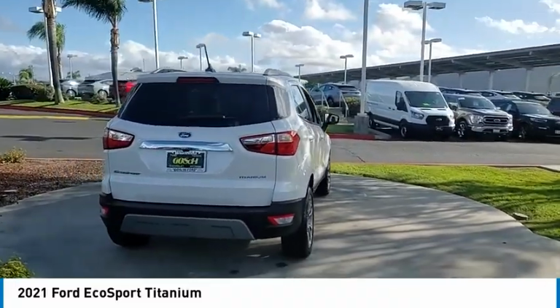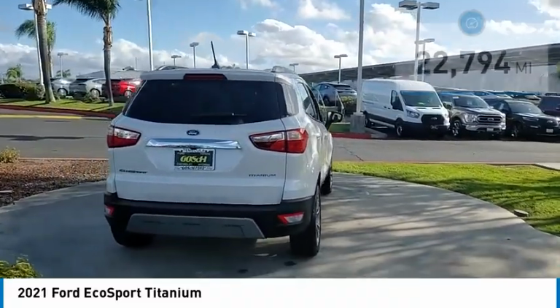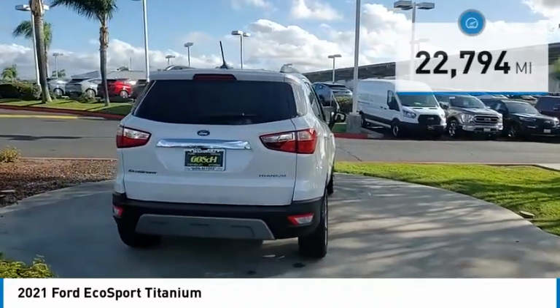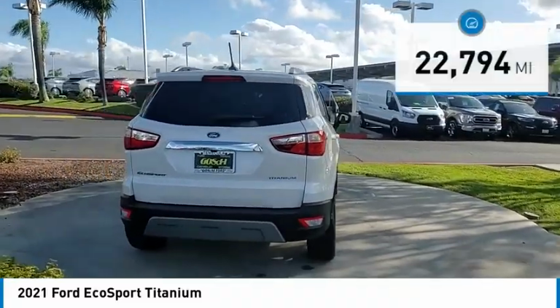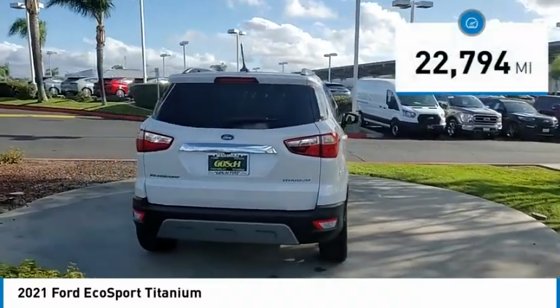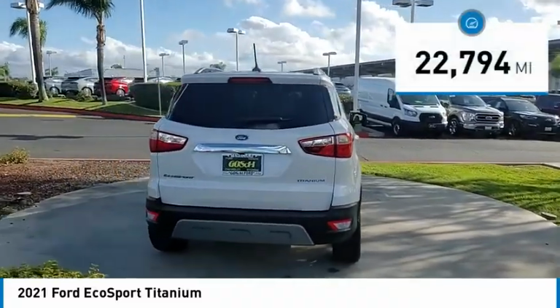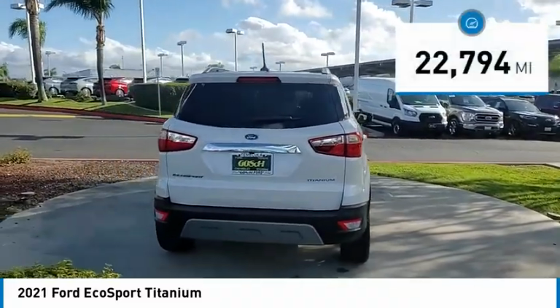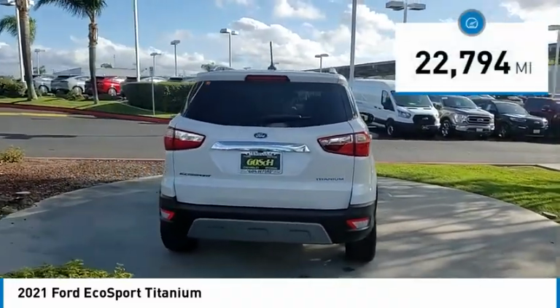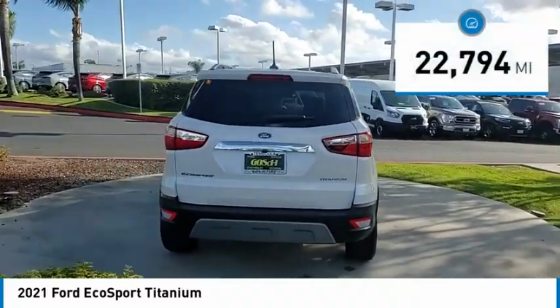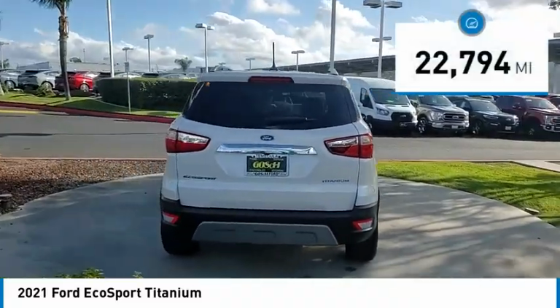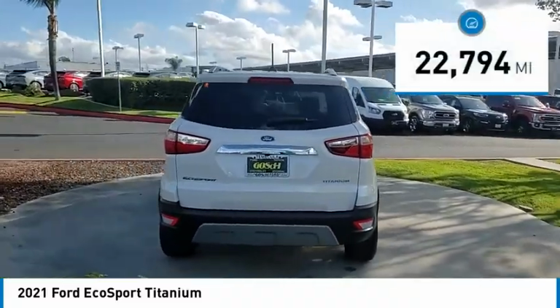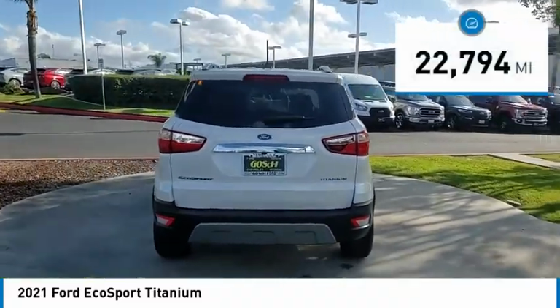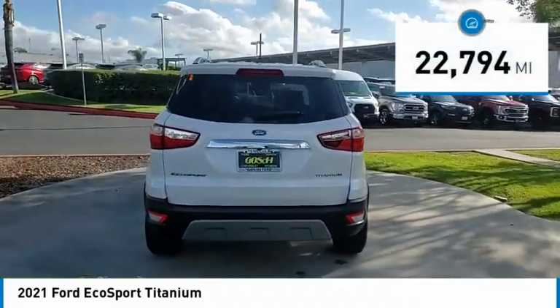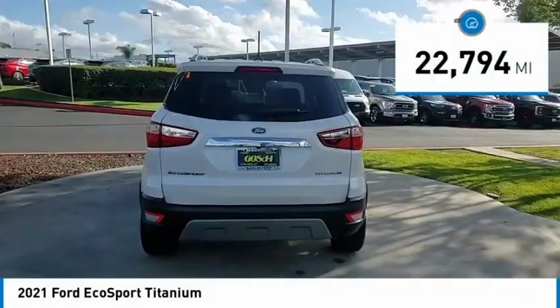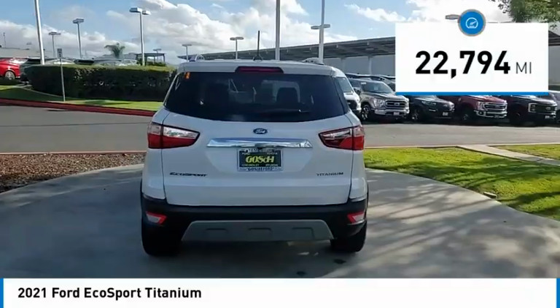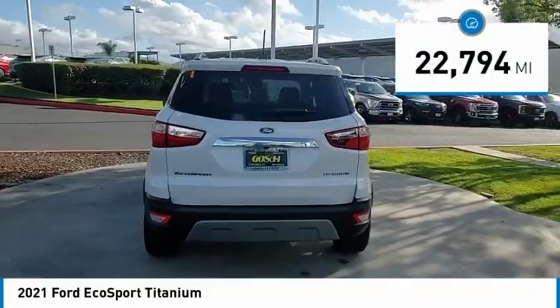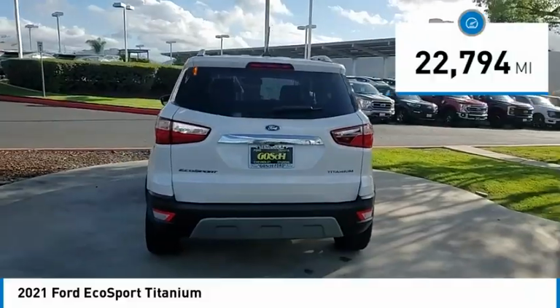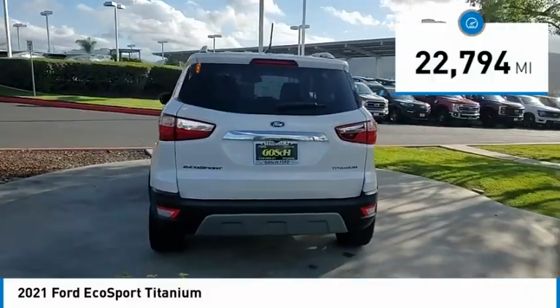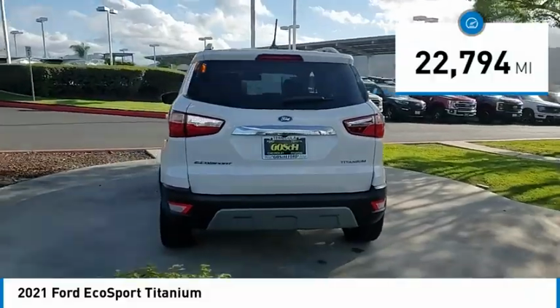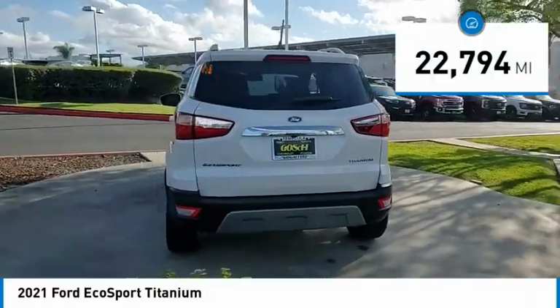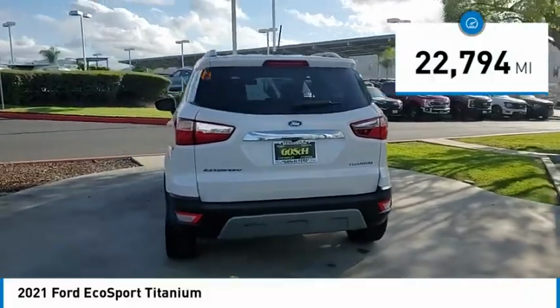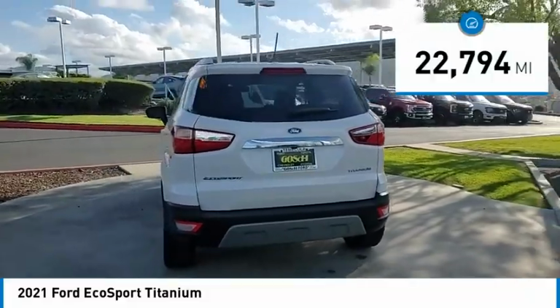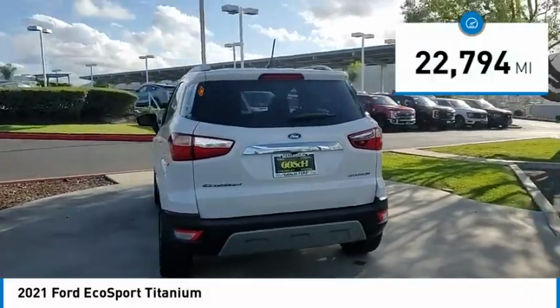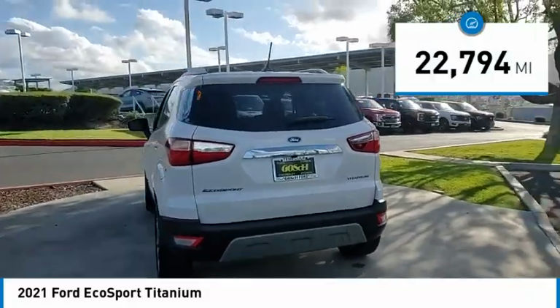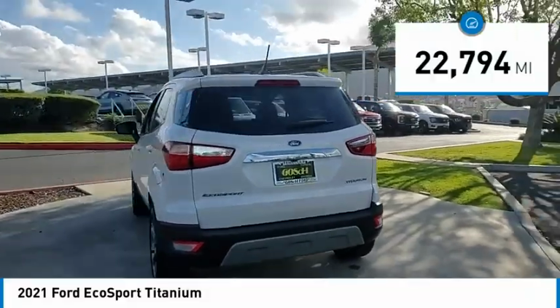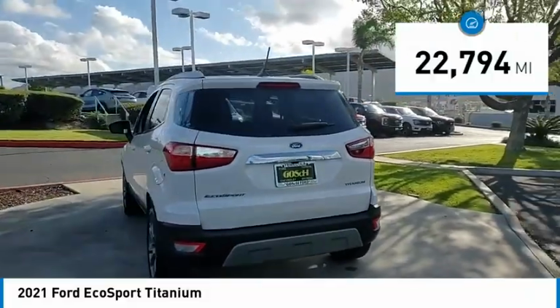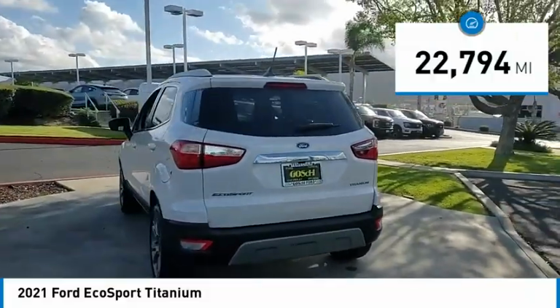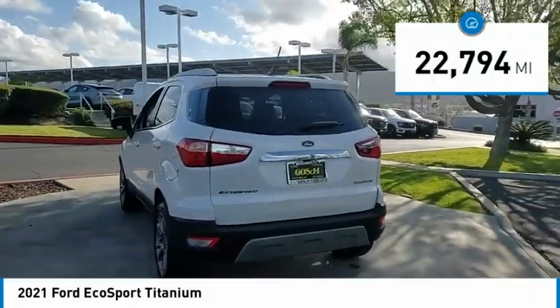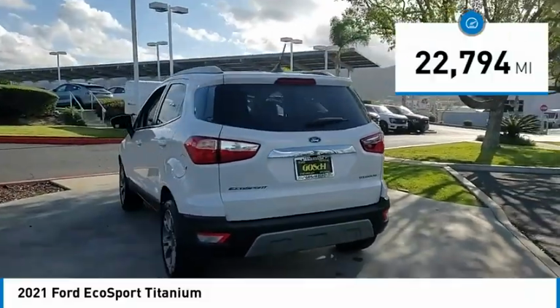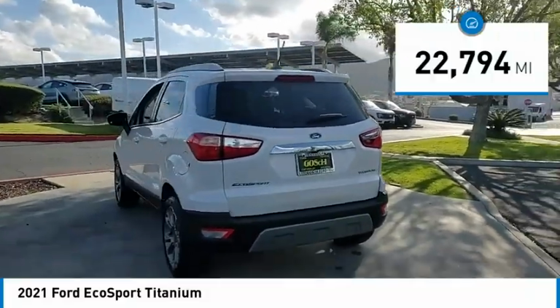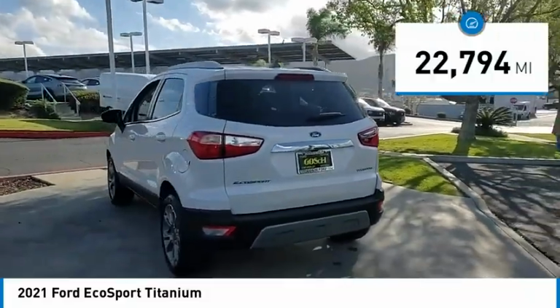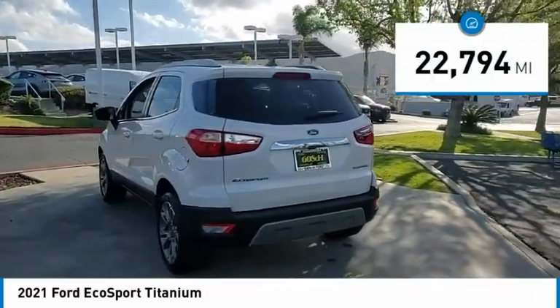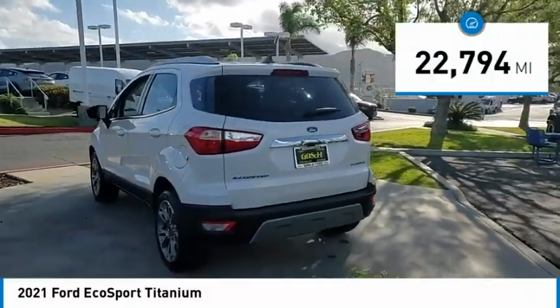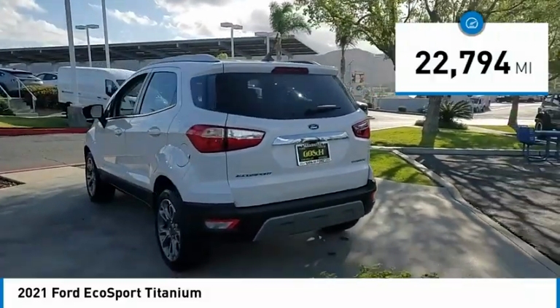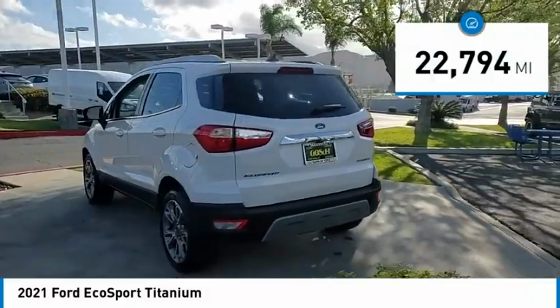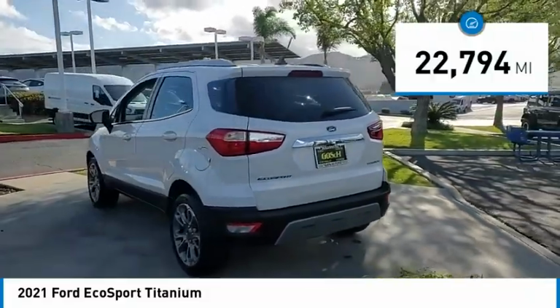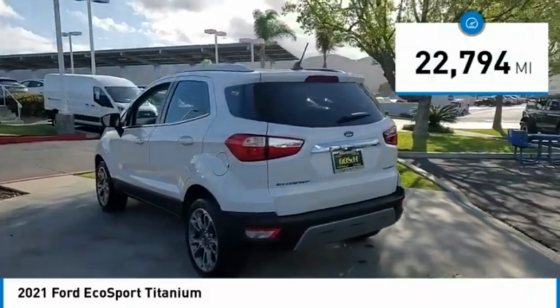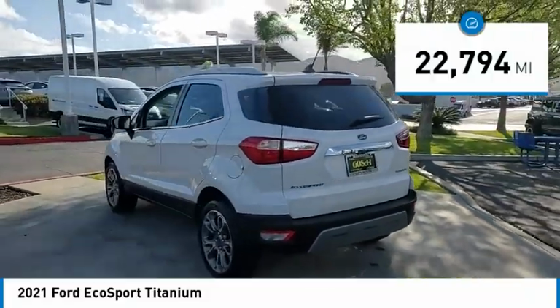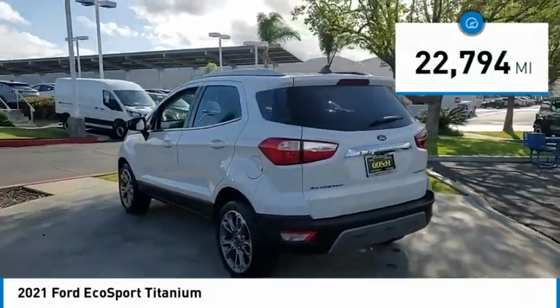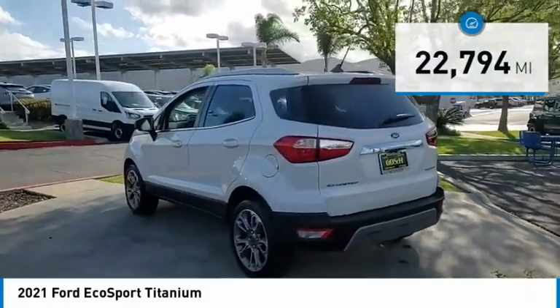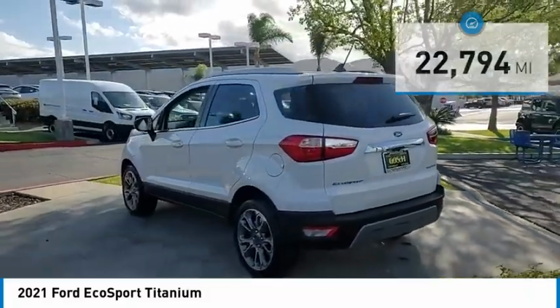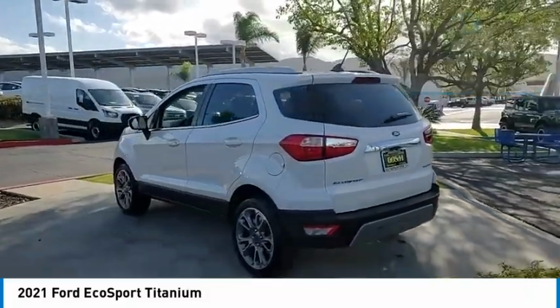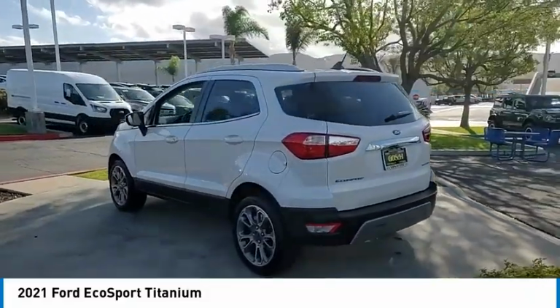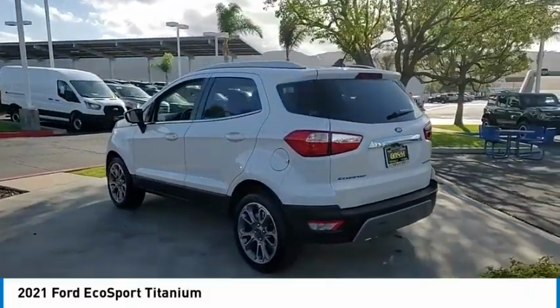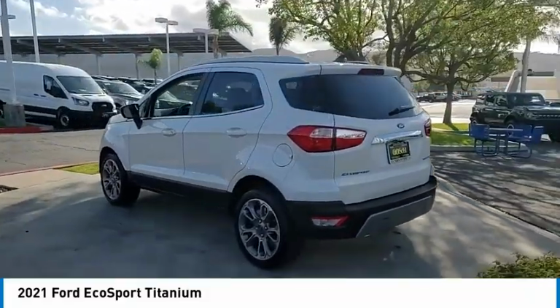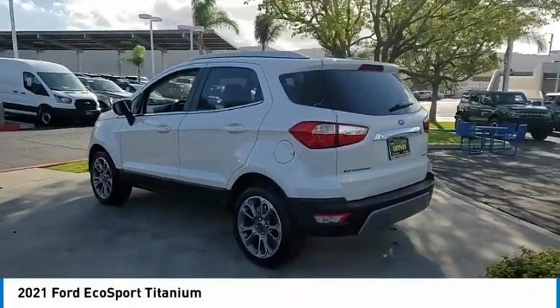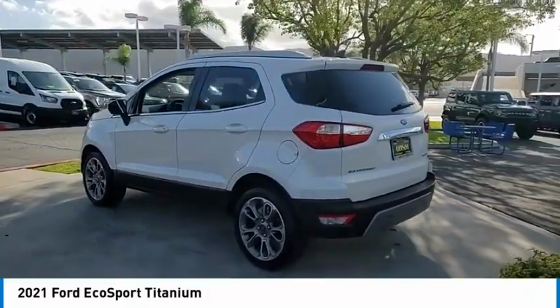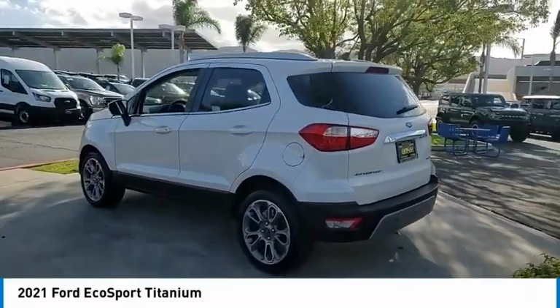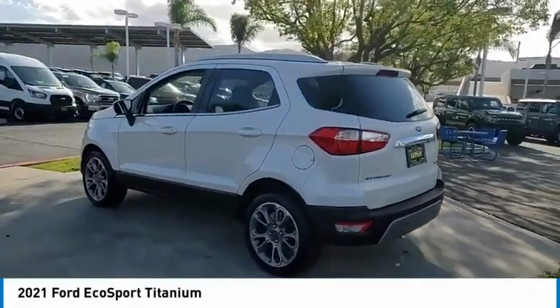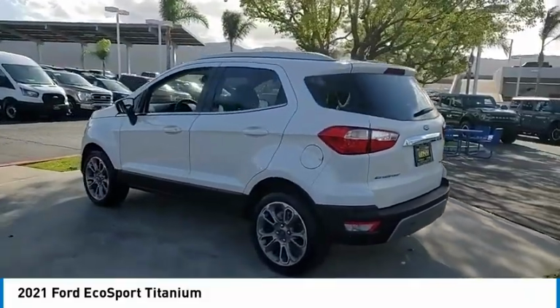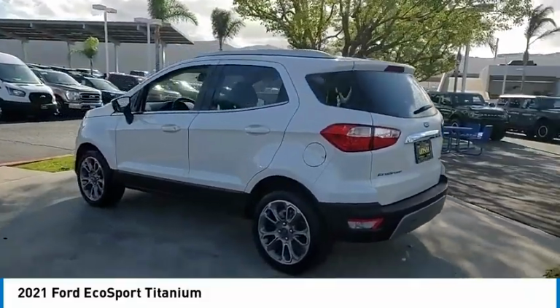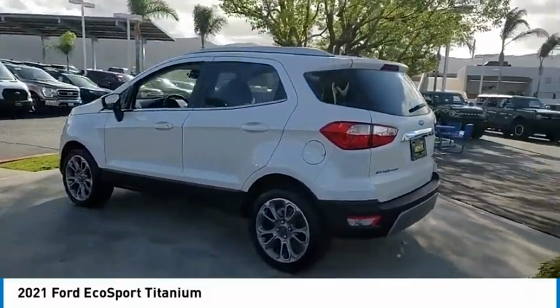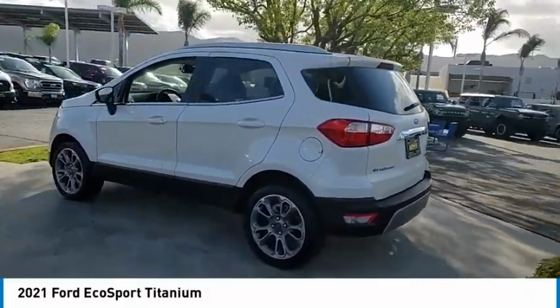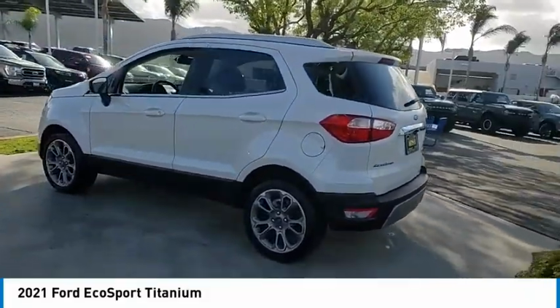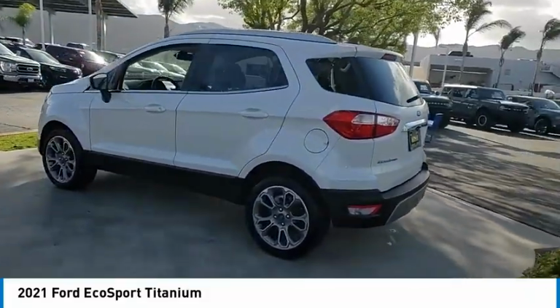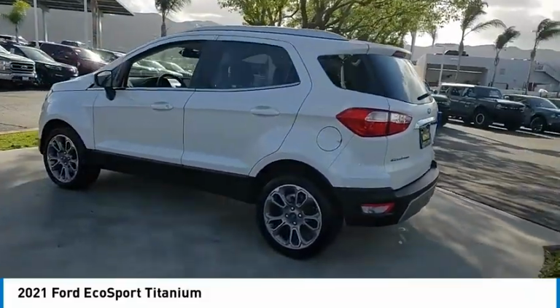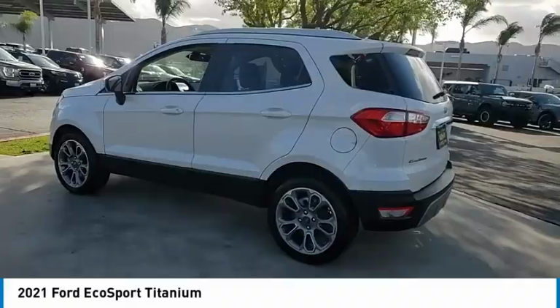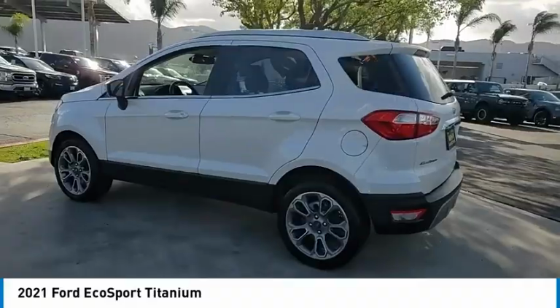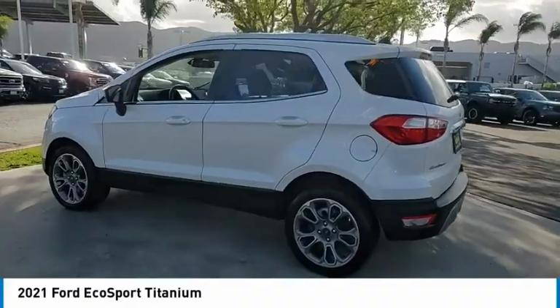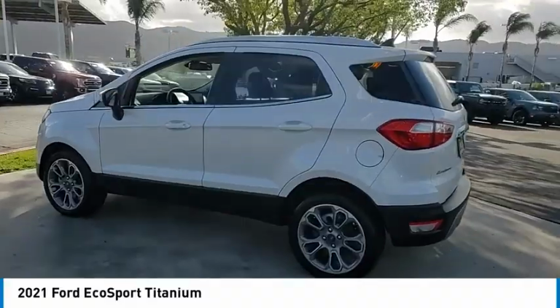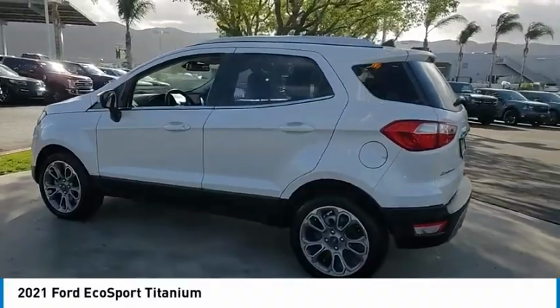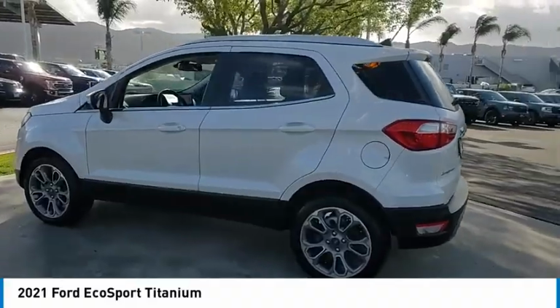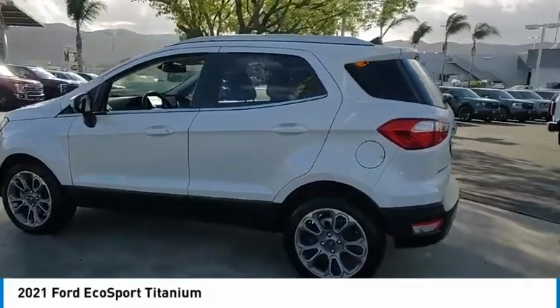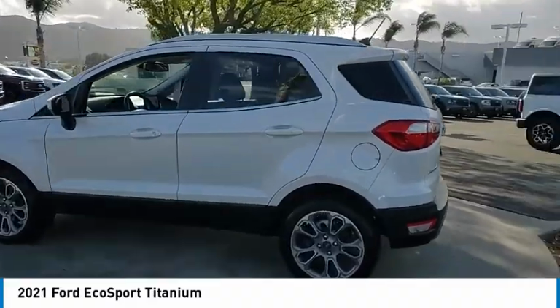This vehicle has less than 25,000 miles. Is love at first sight really possible? Let us know when you stop in.